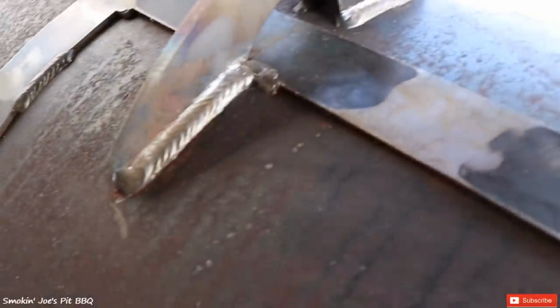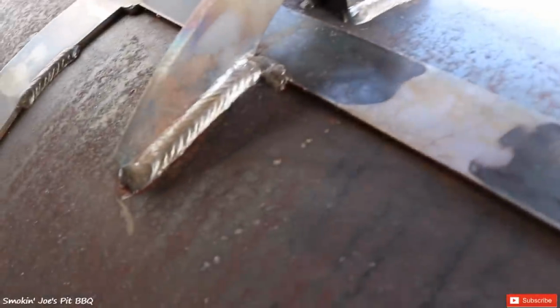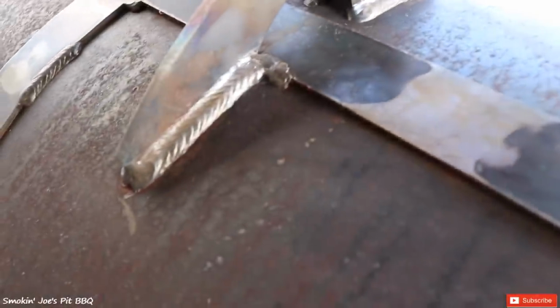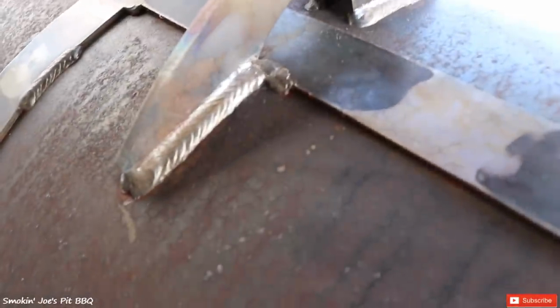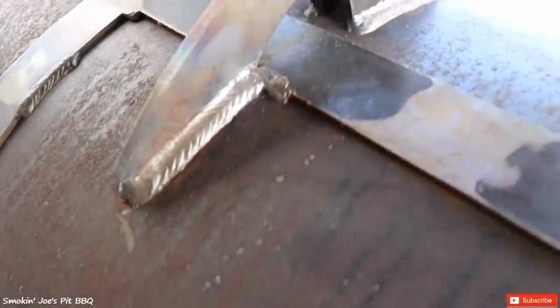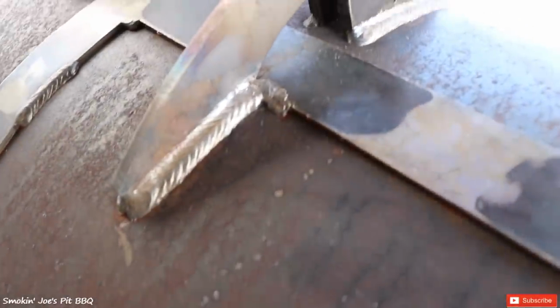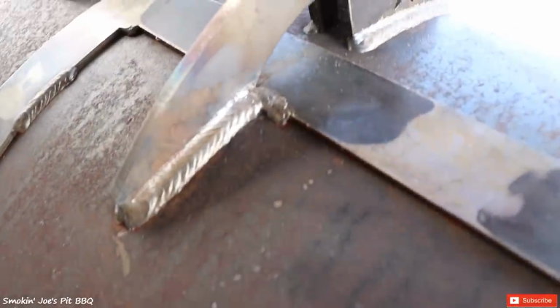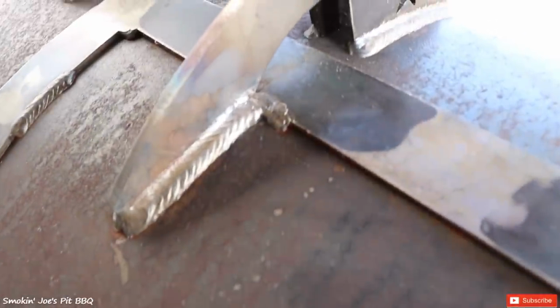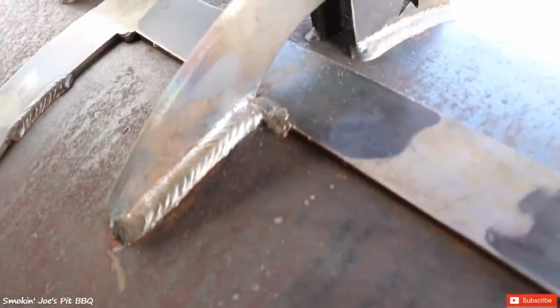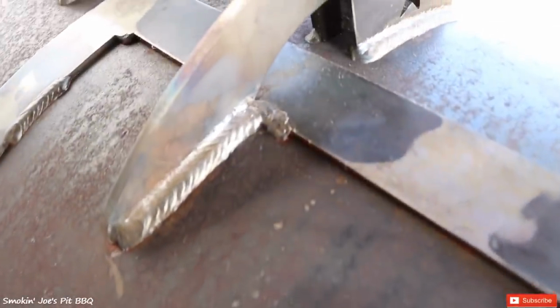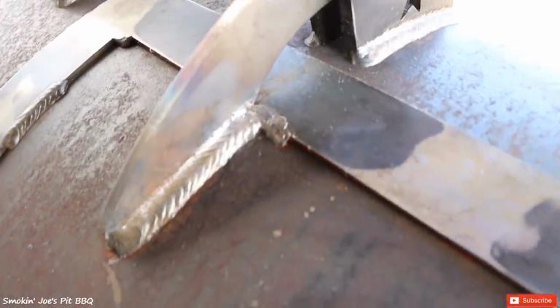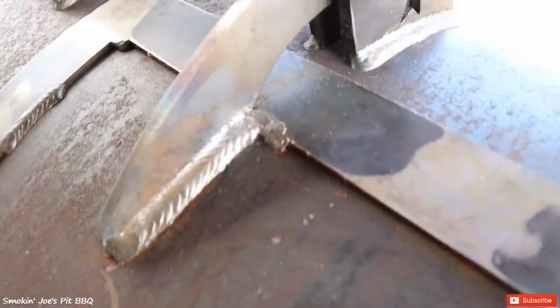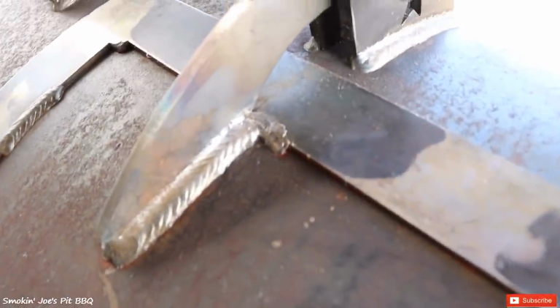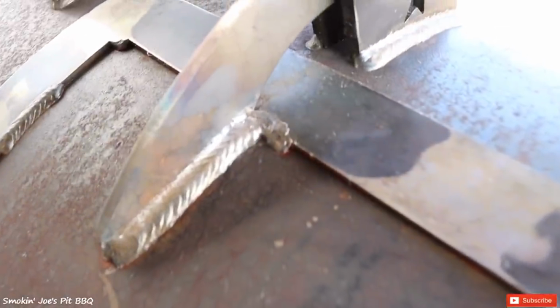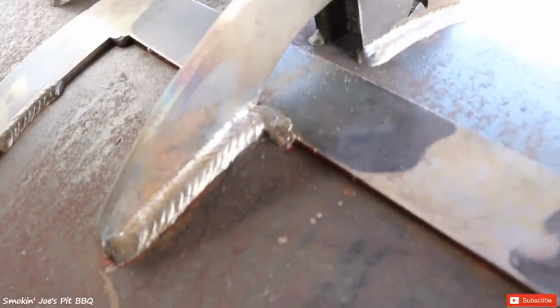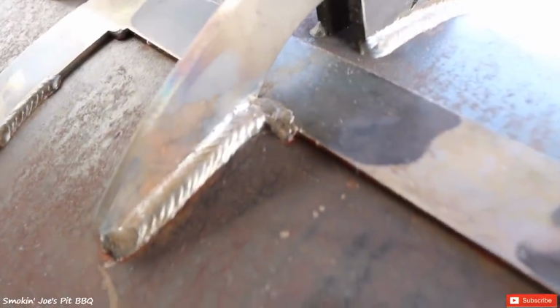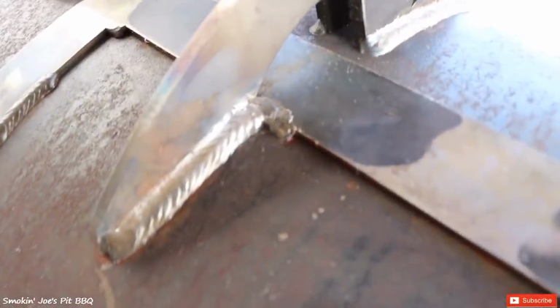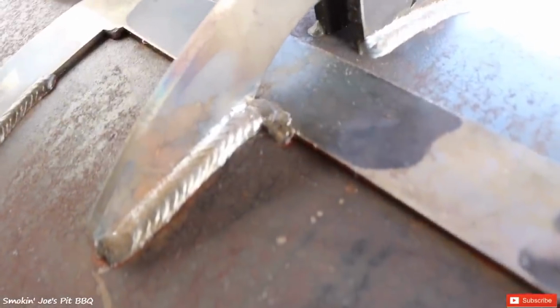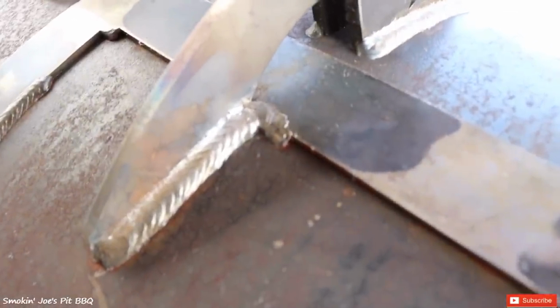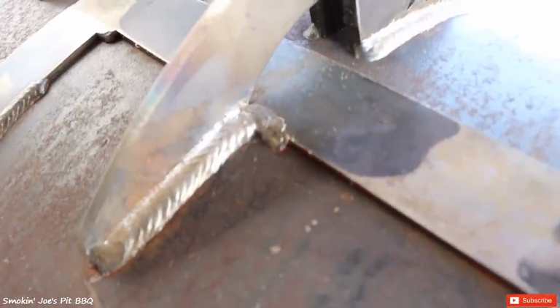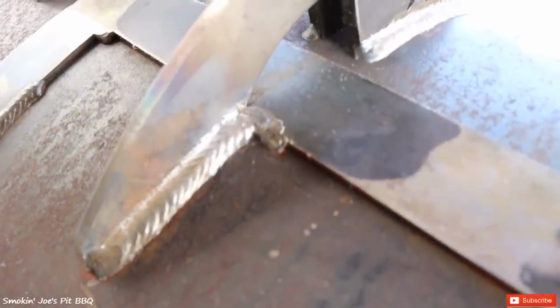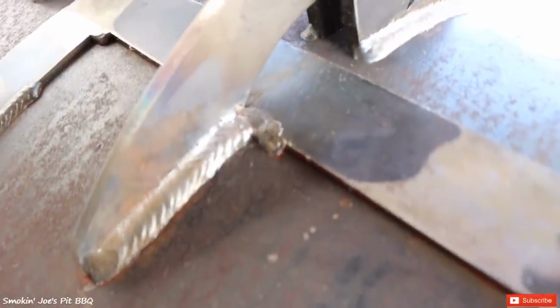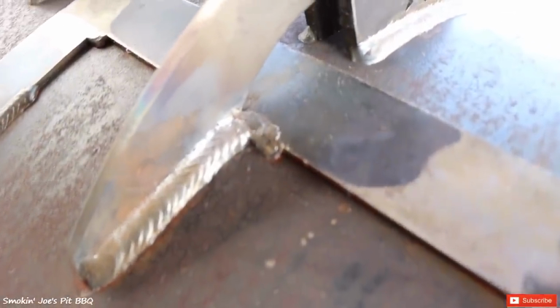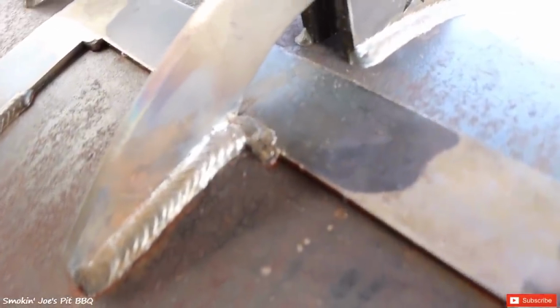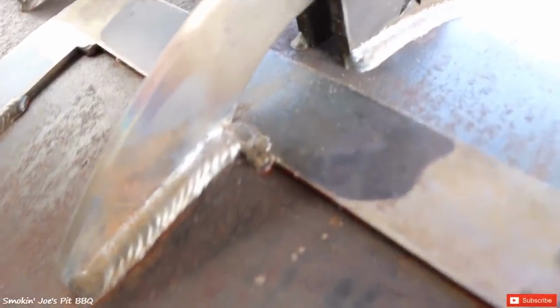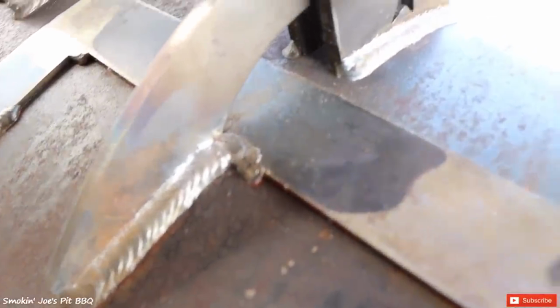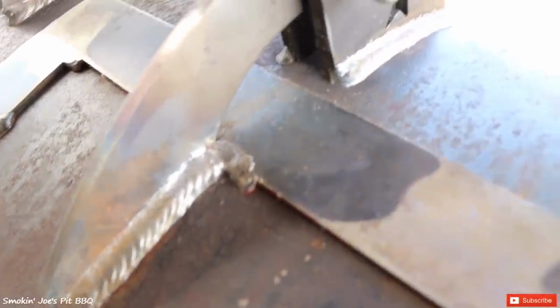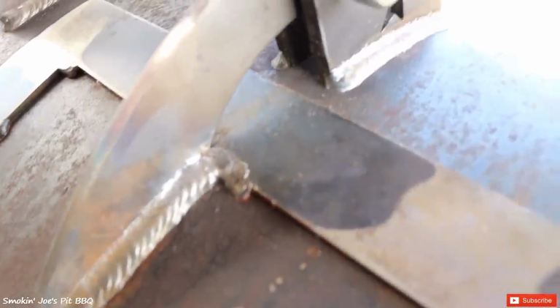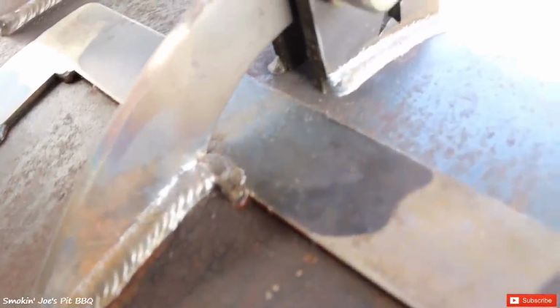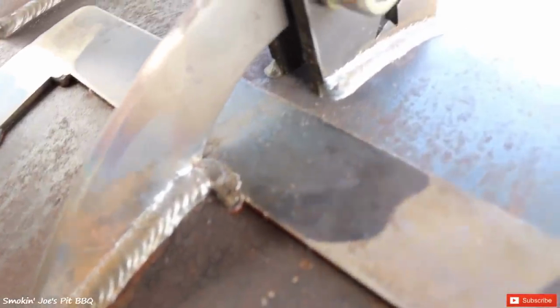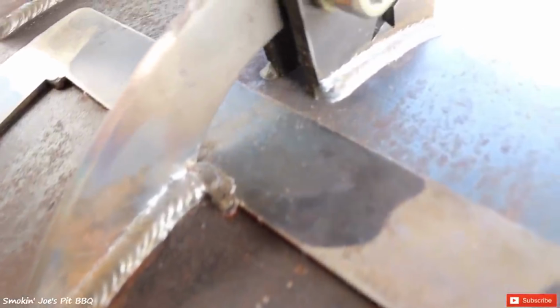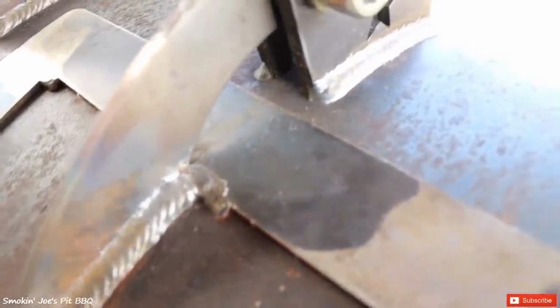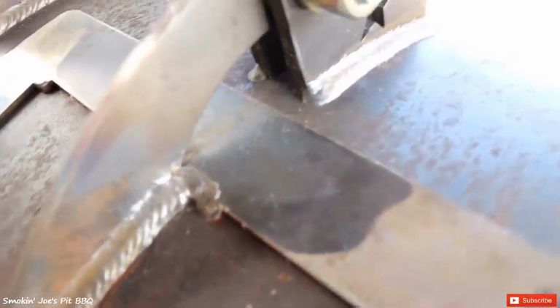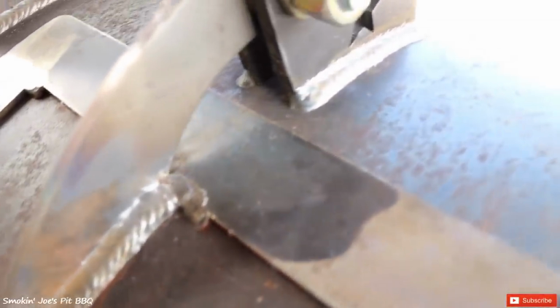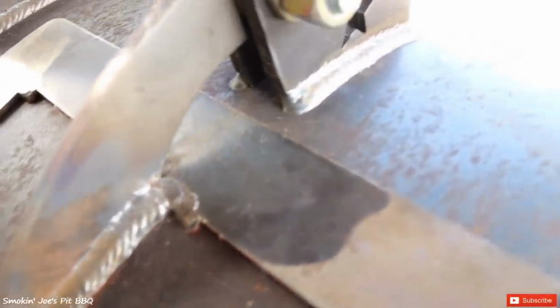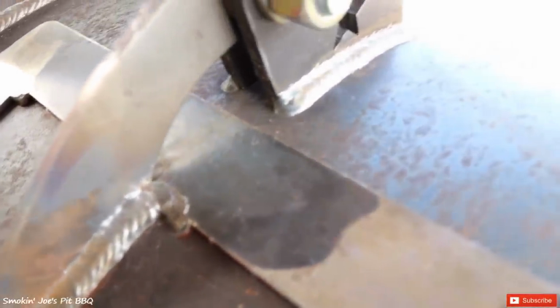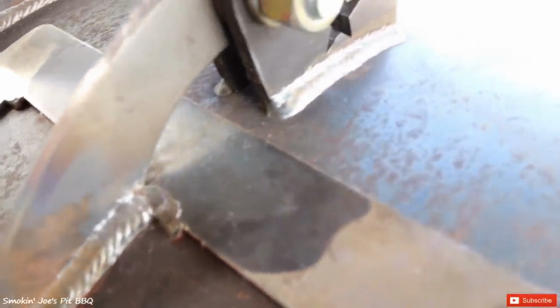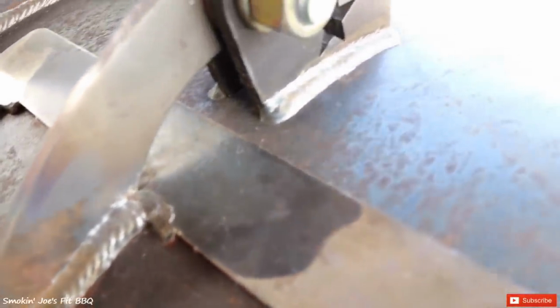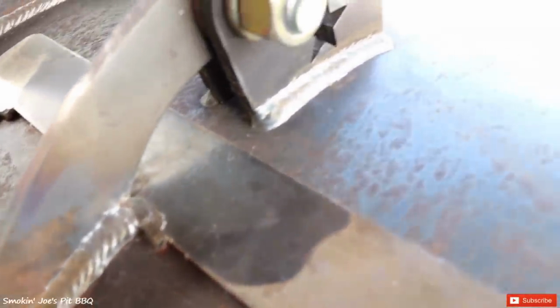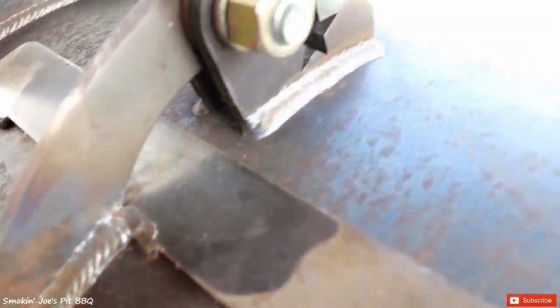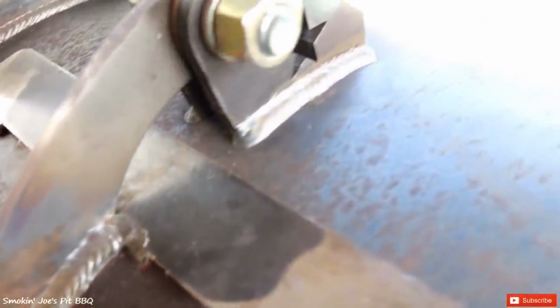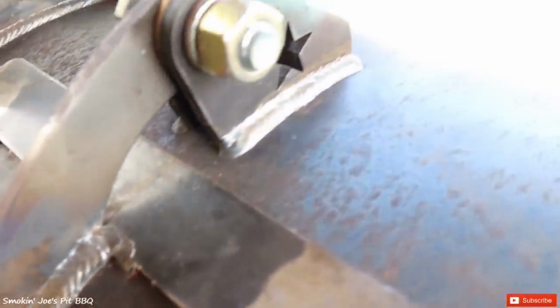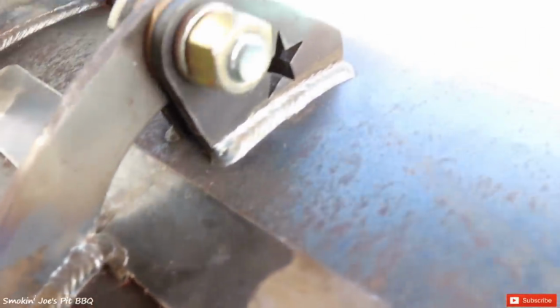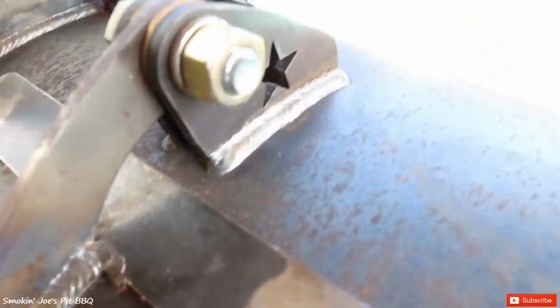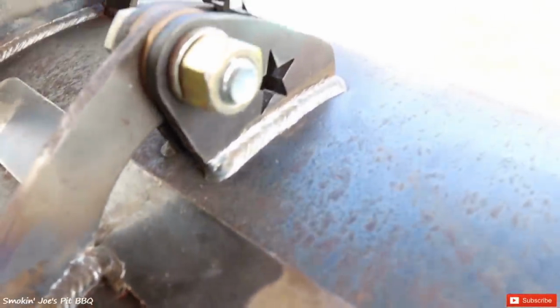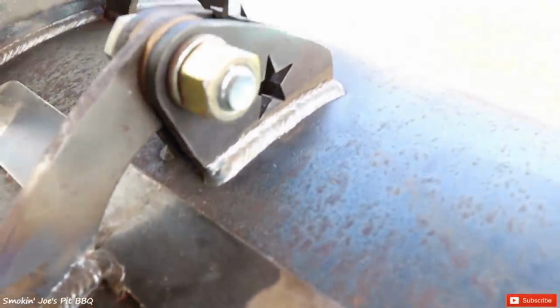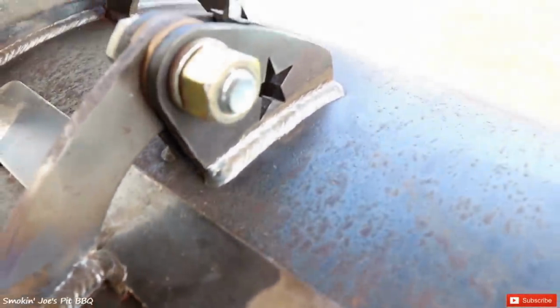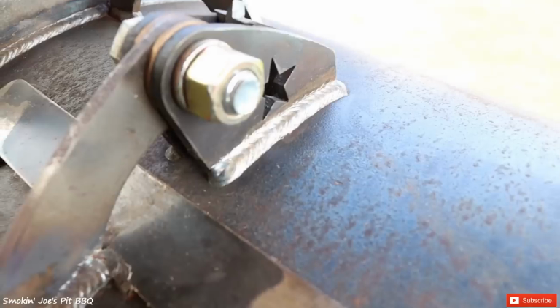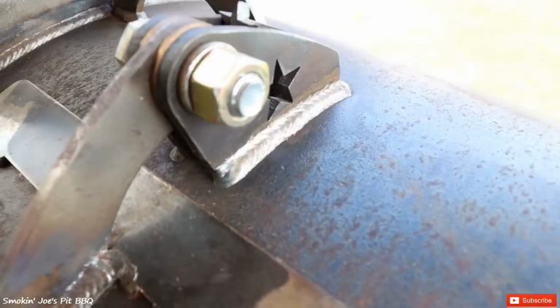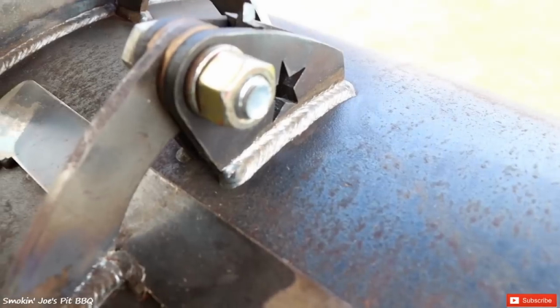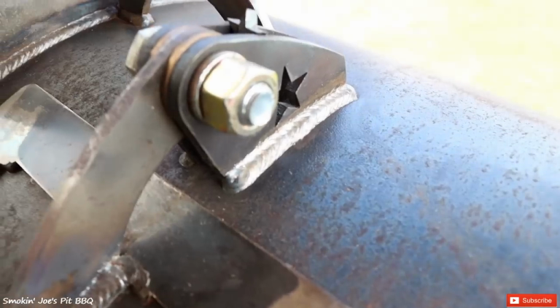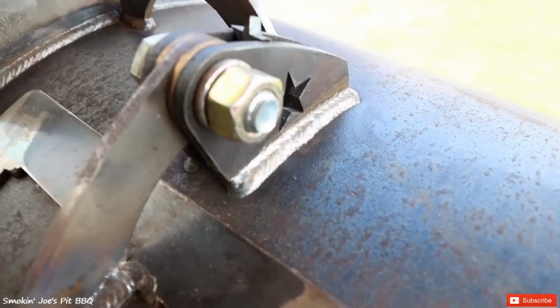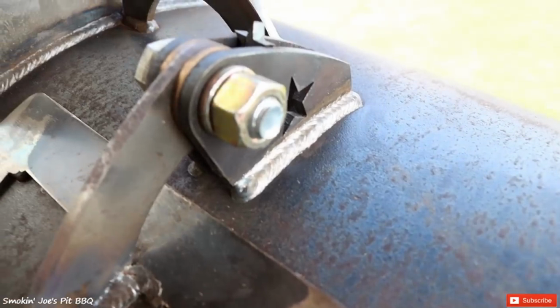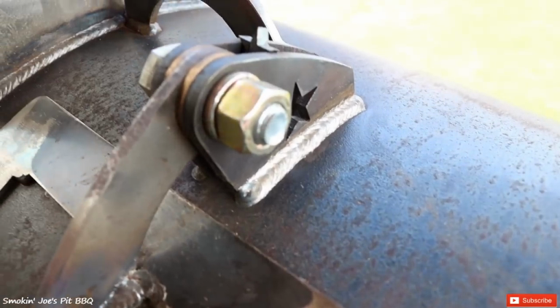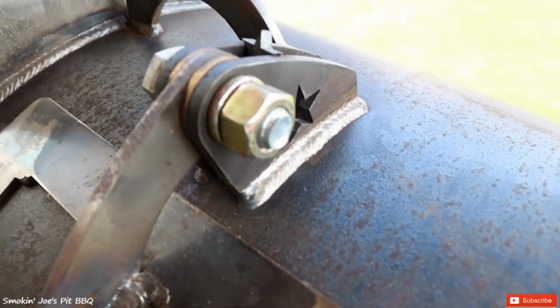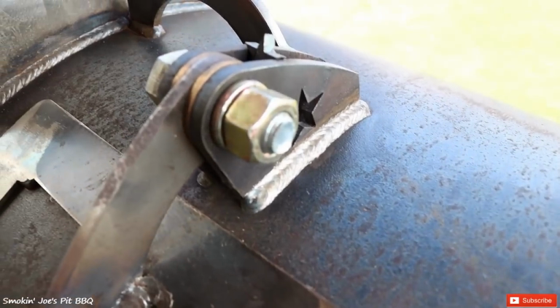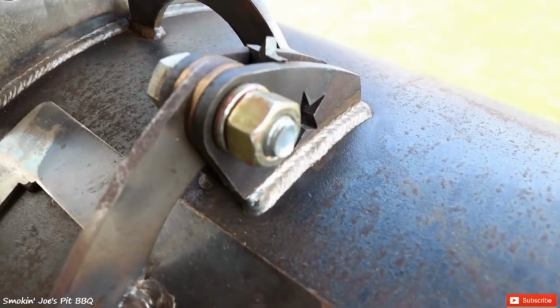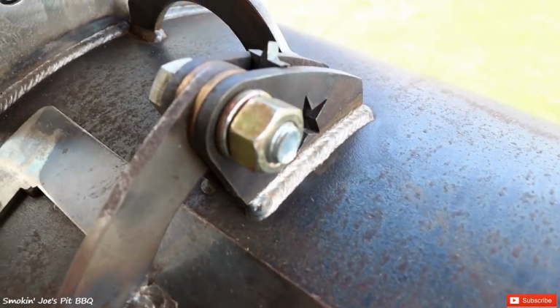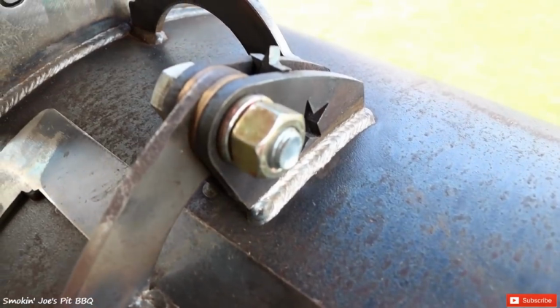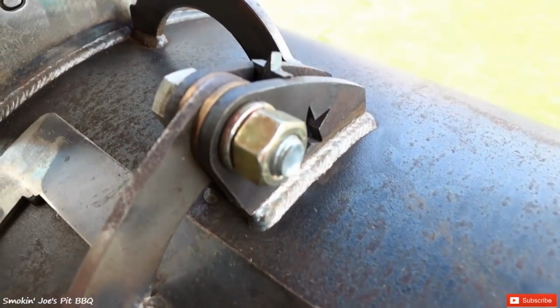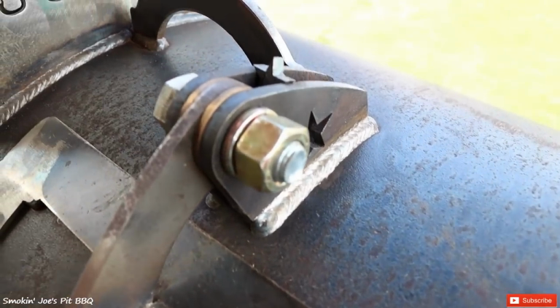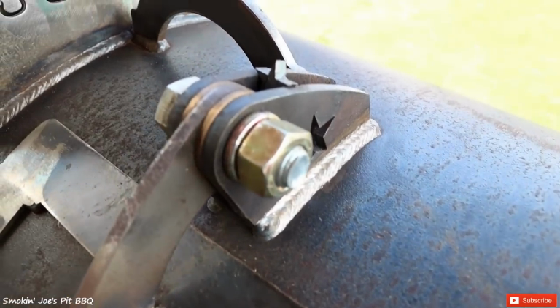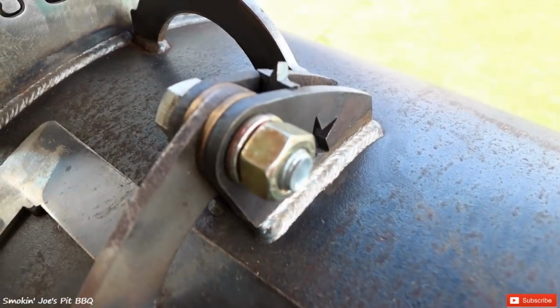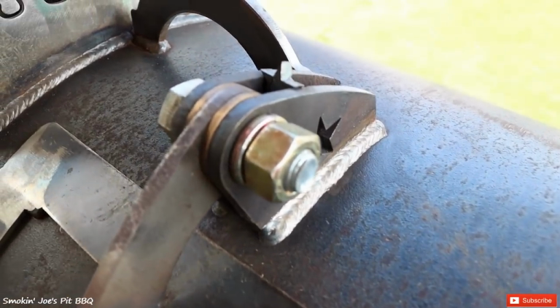Here are the door hinges — look at those welds. I've got to tell you, this smoker has some of the best welds I have ever seen.